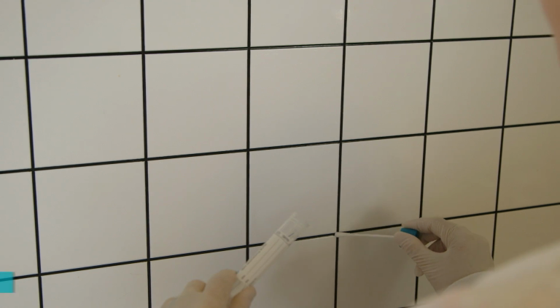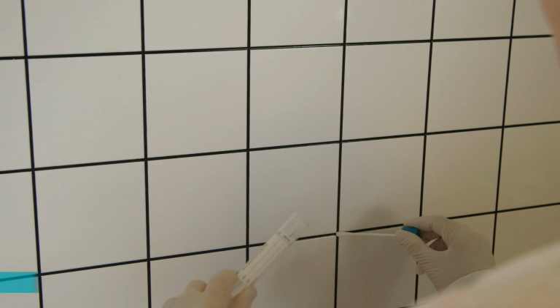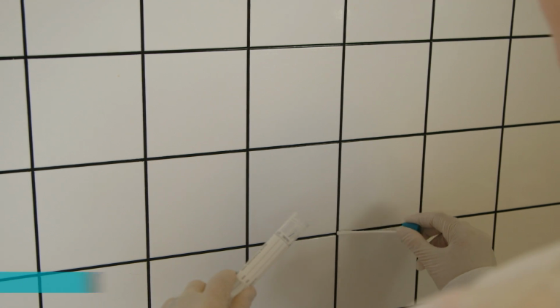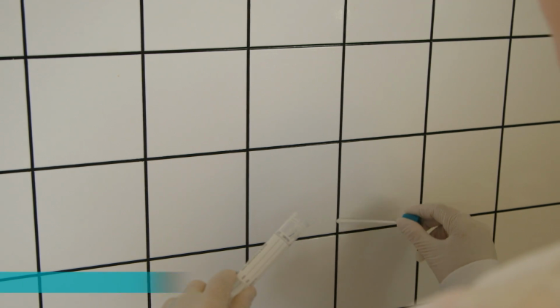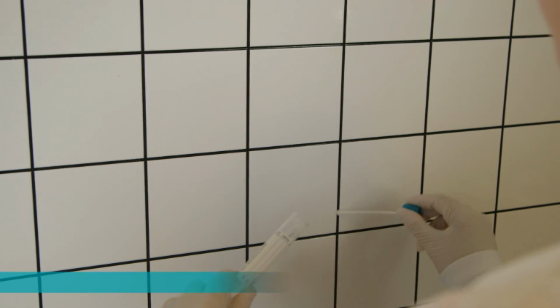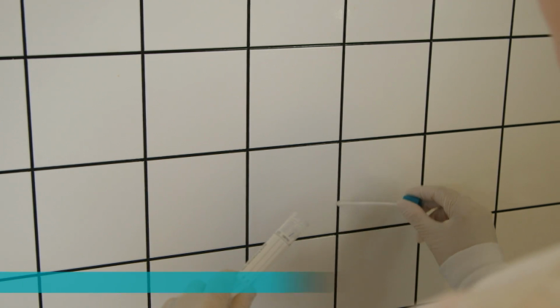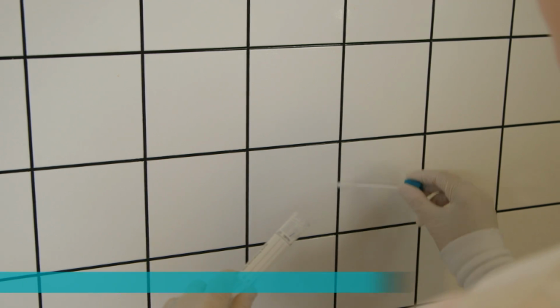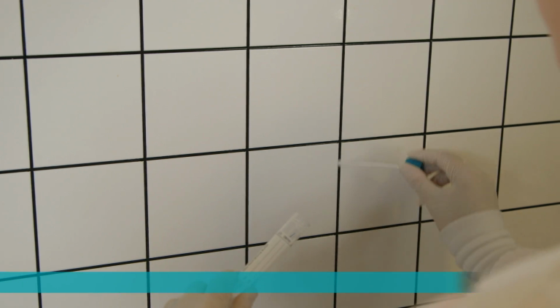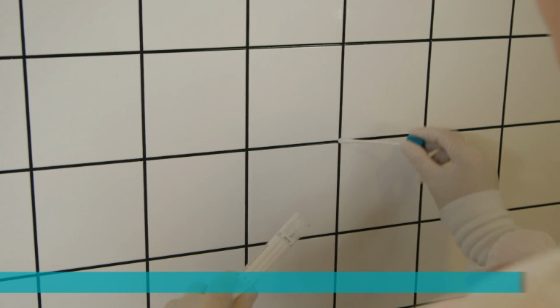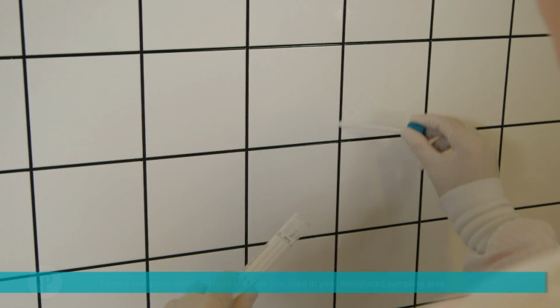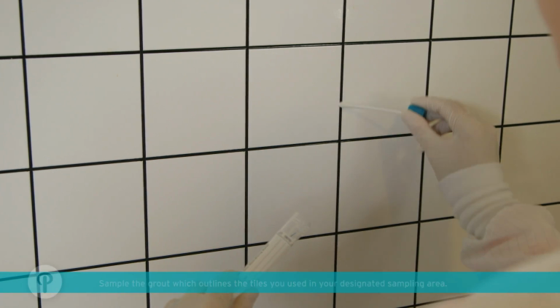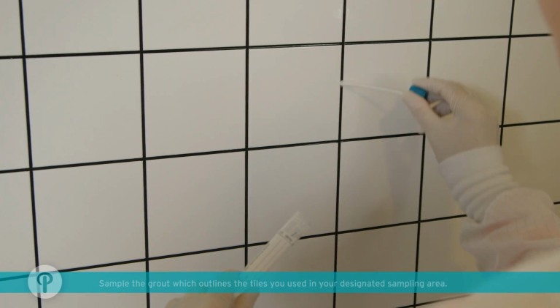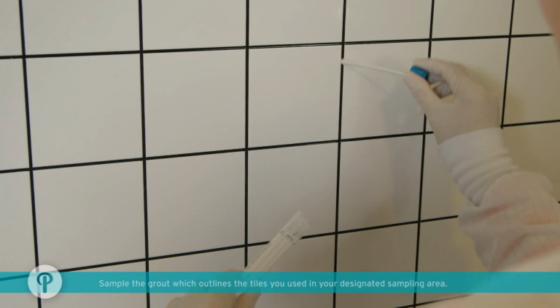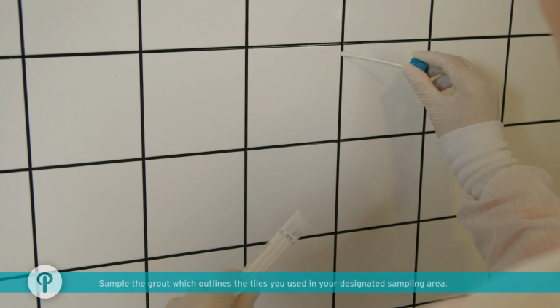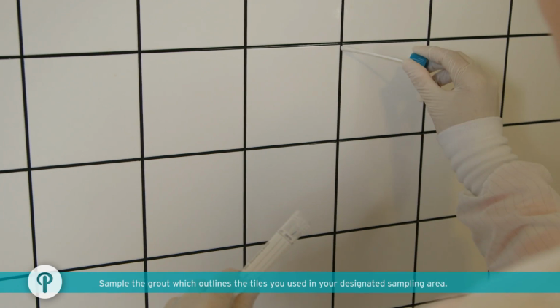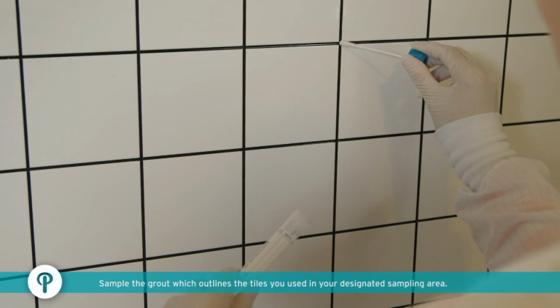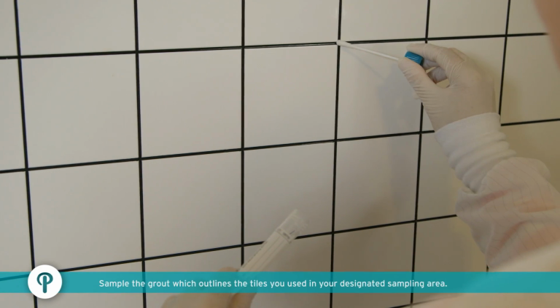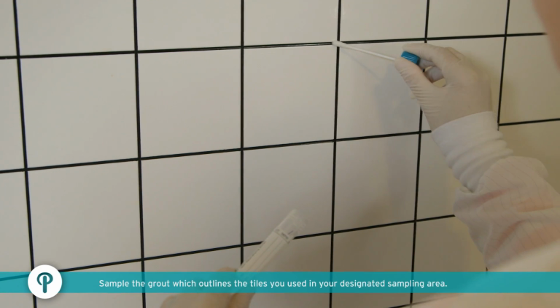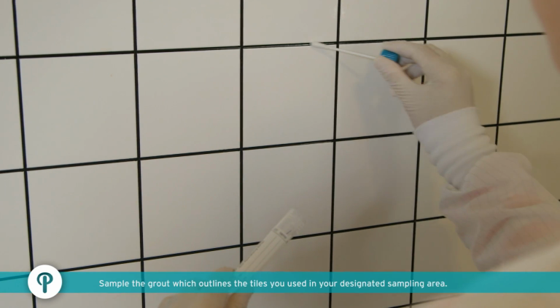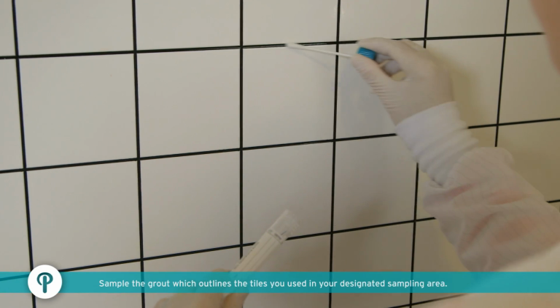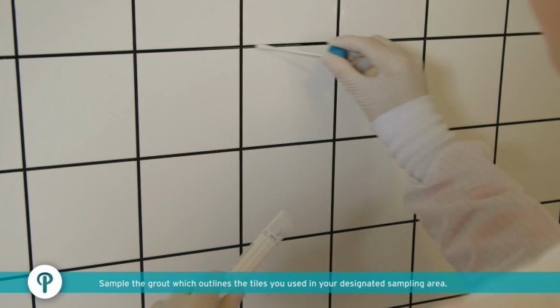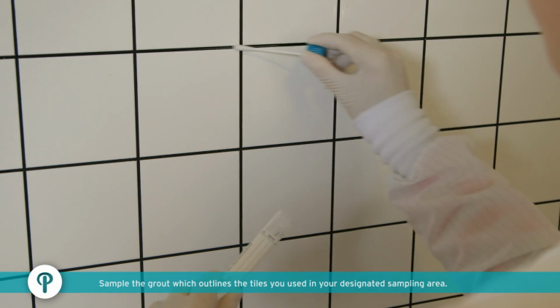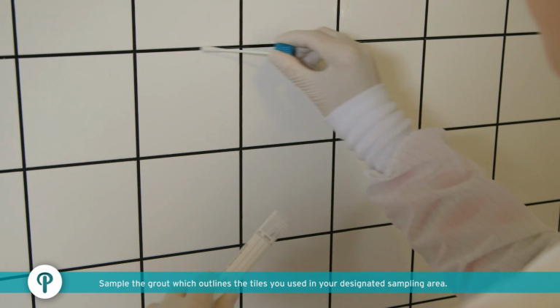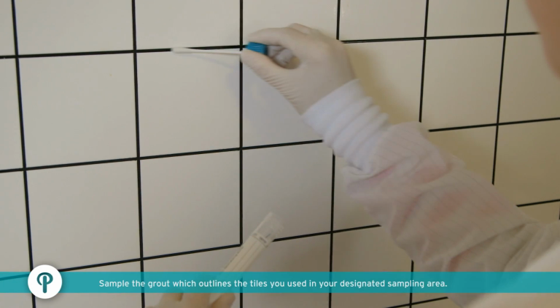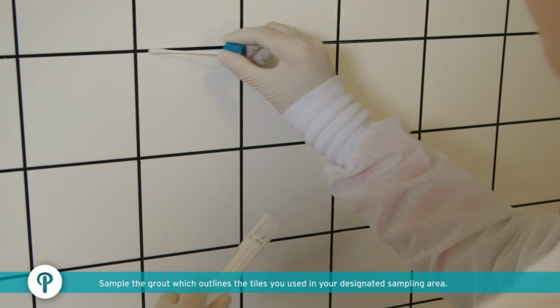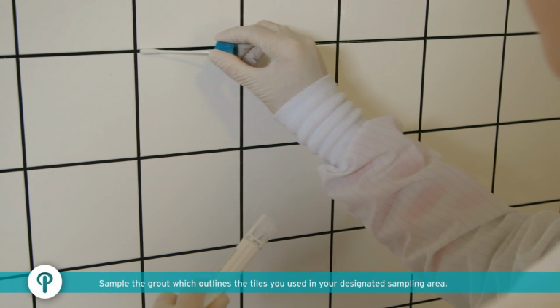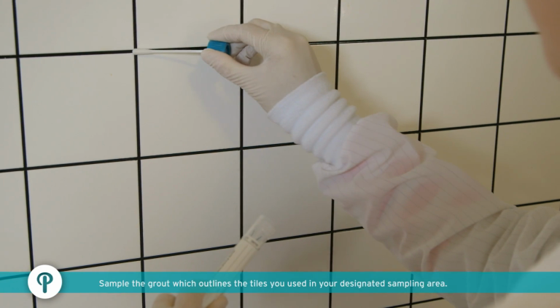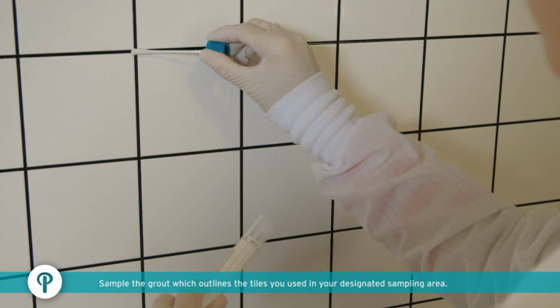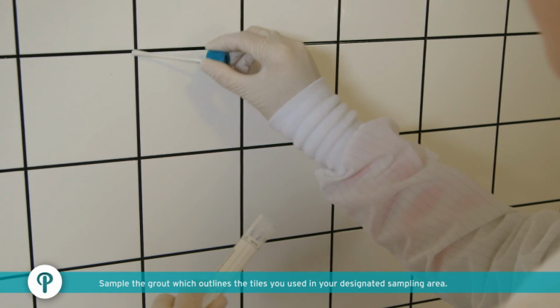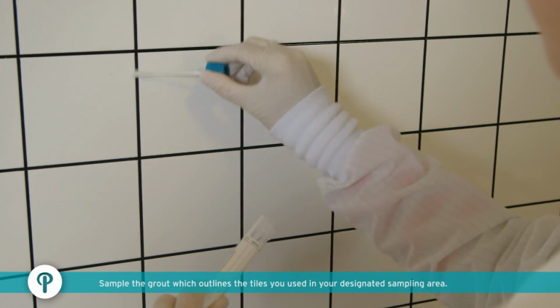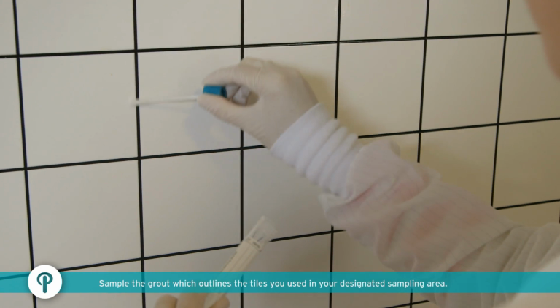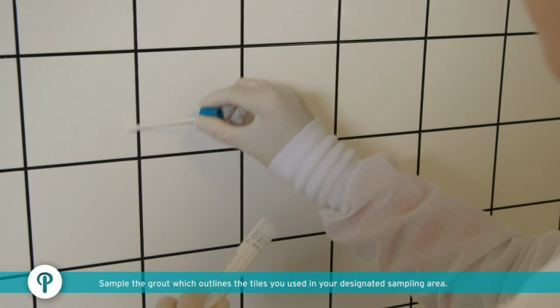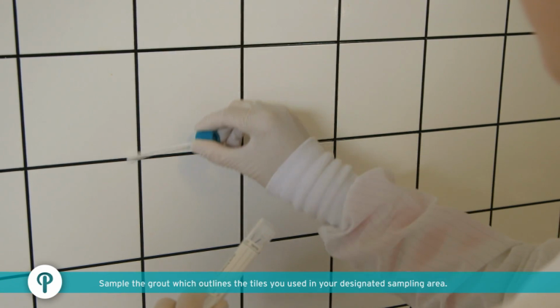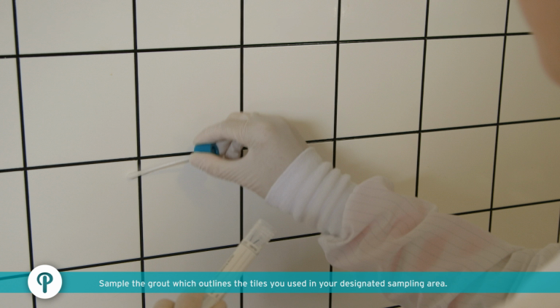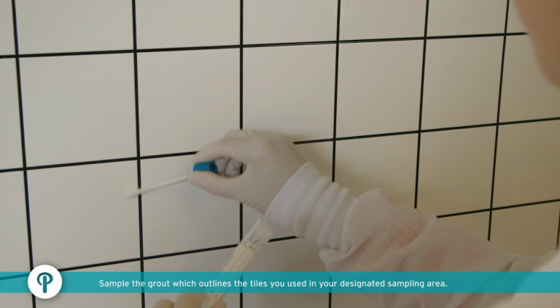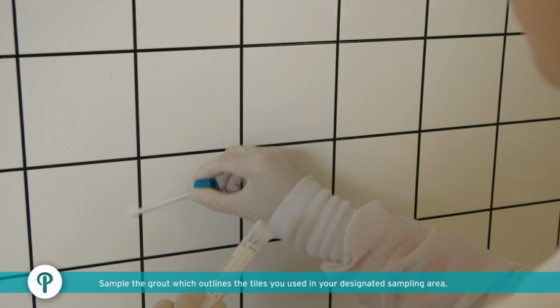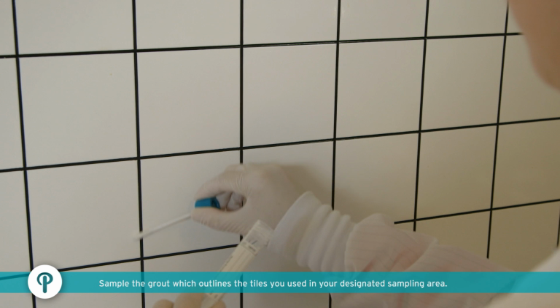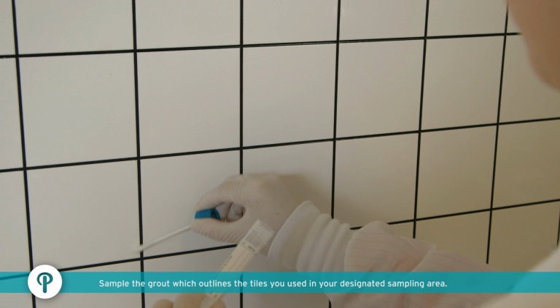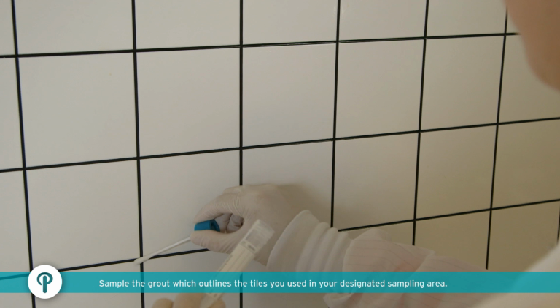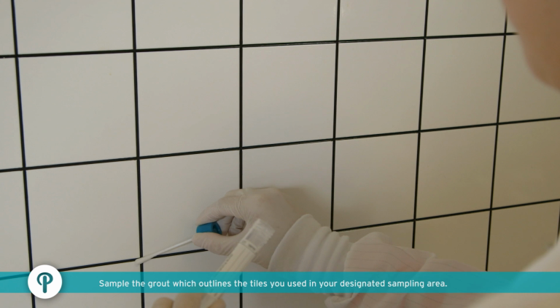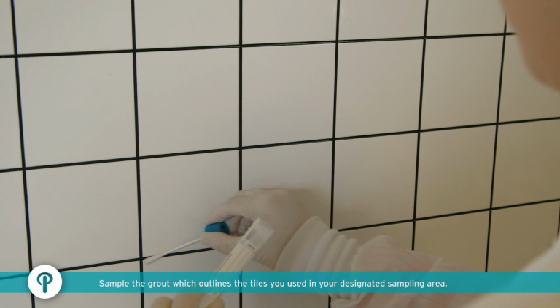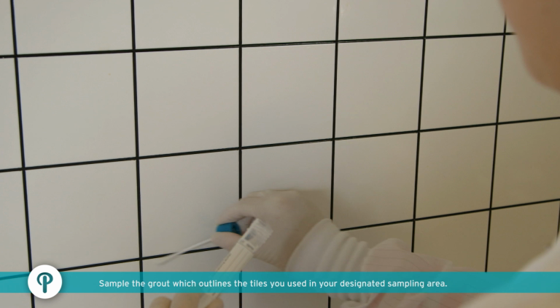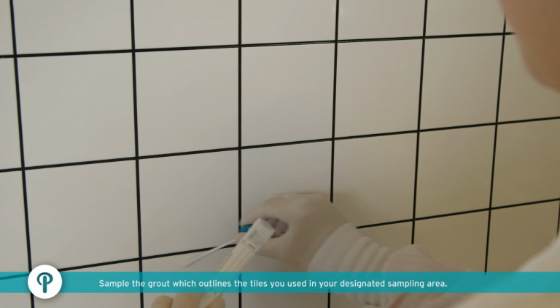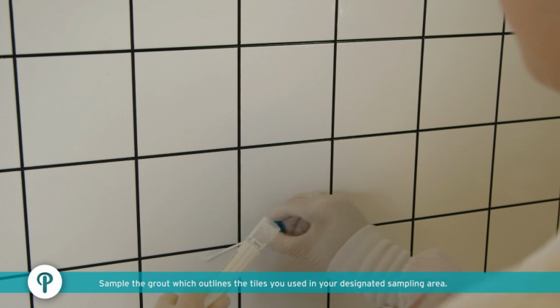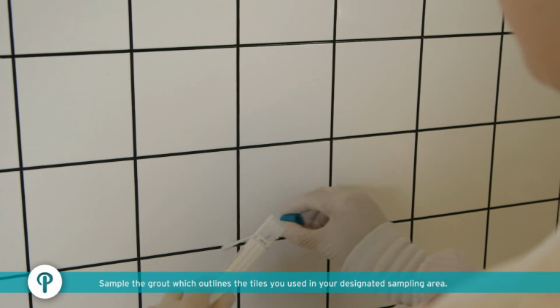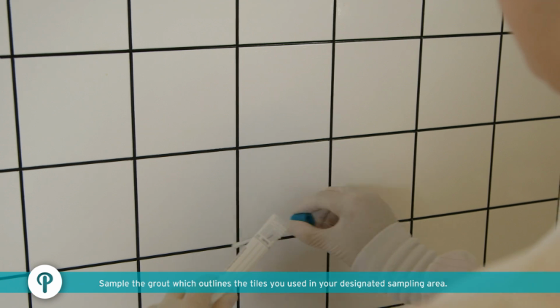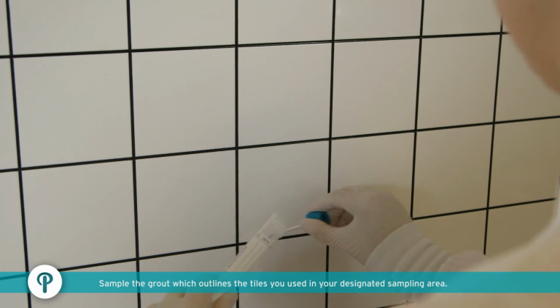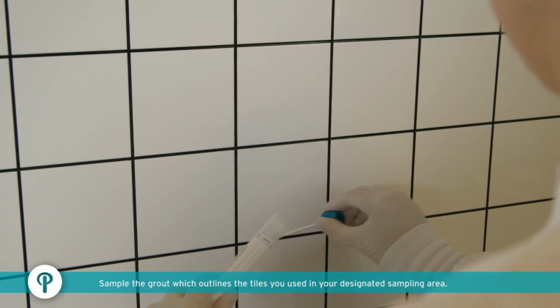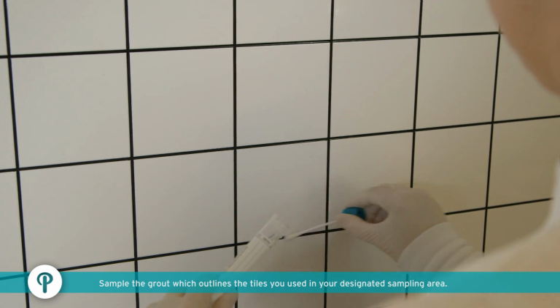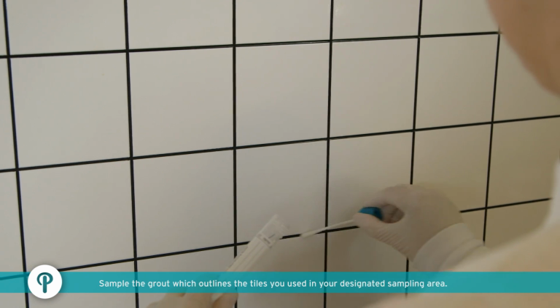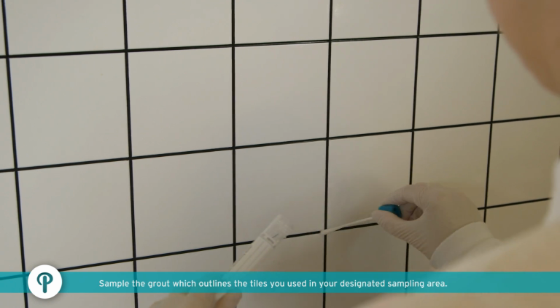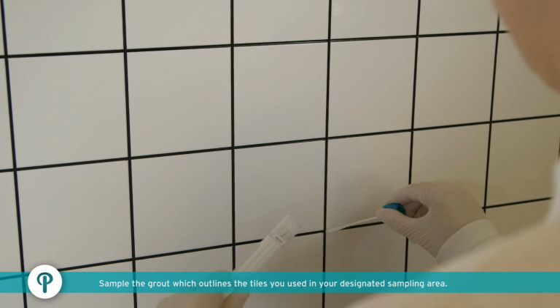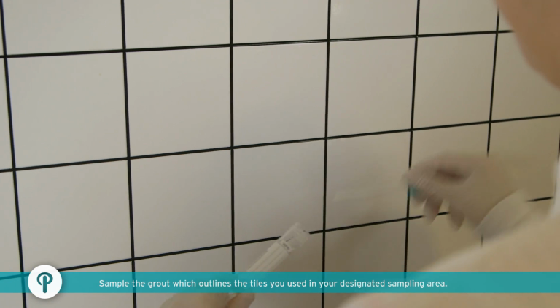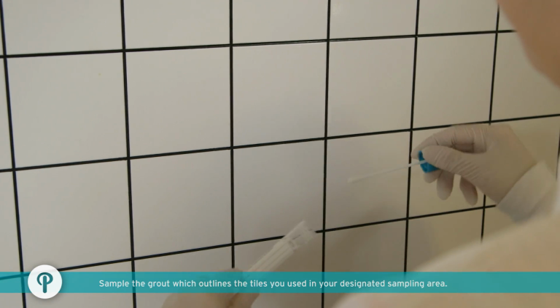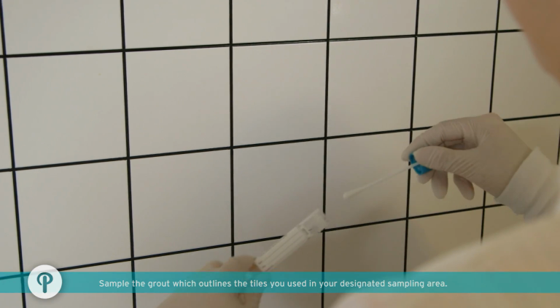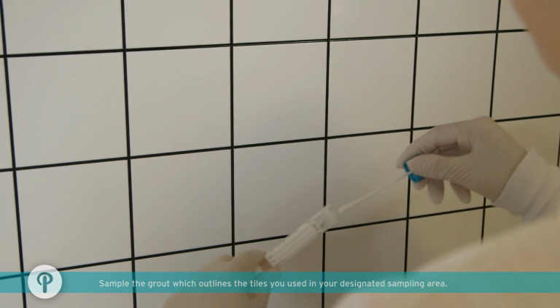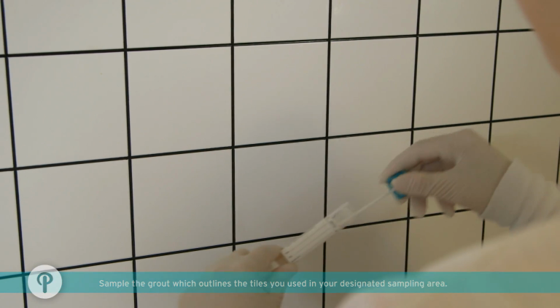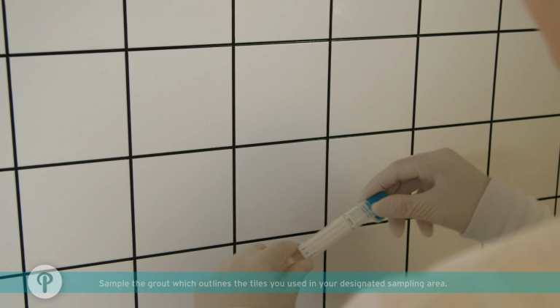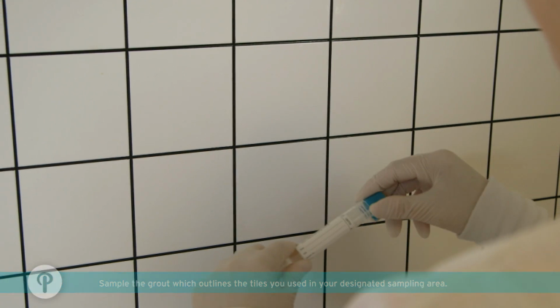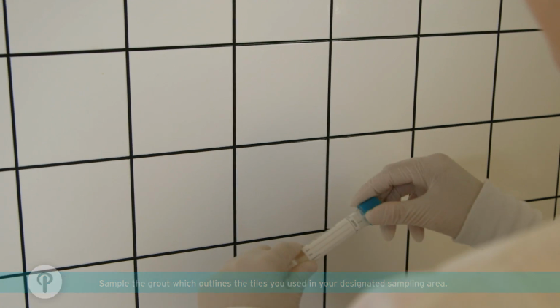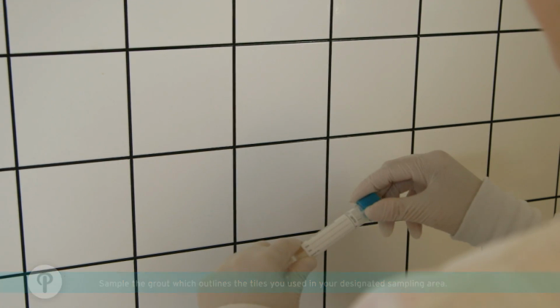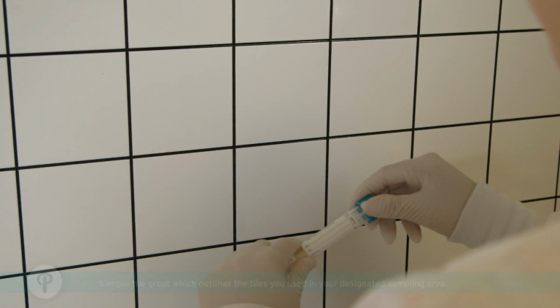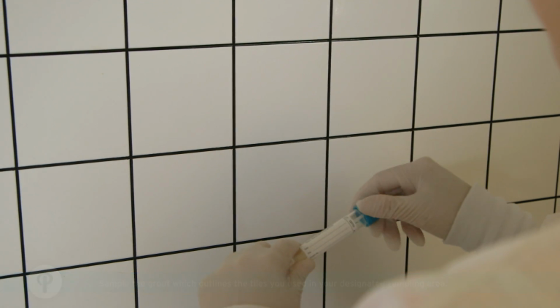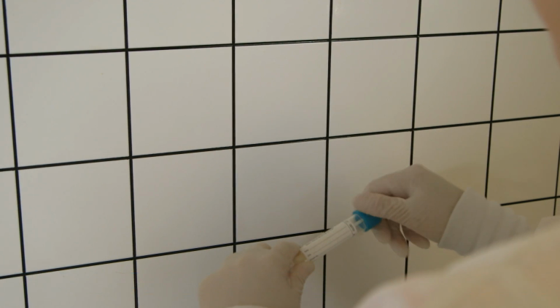Sample the grout that outlines the tile and/or the designated sampling area by rubbing the swab with firm pressure along the border of the tile.